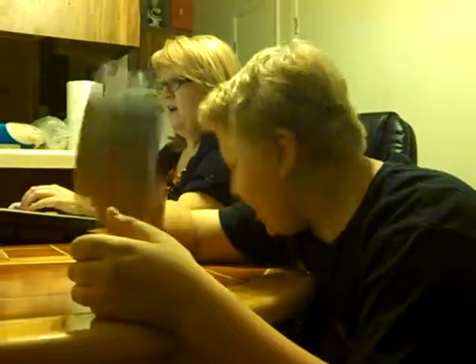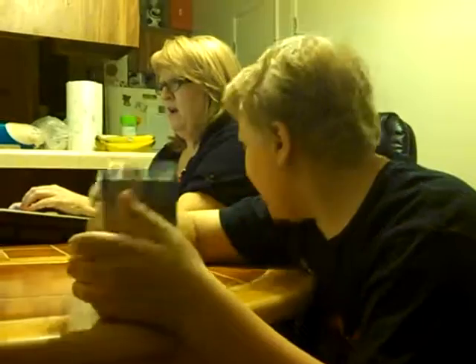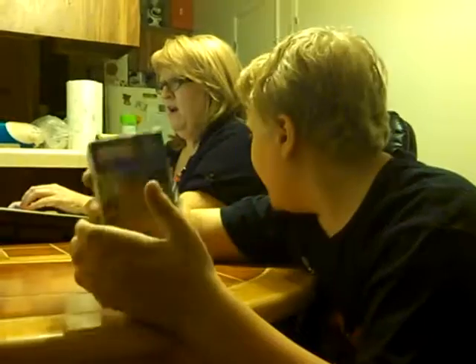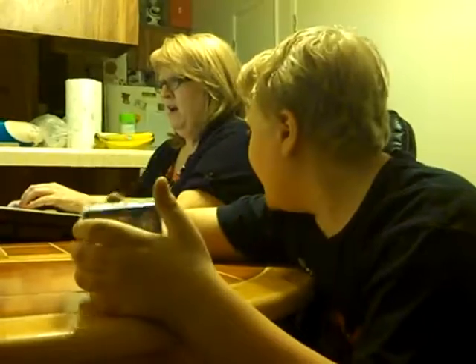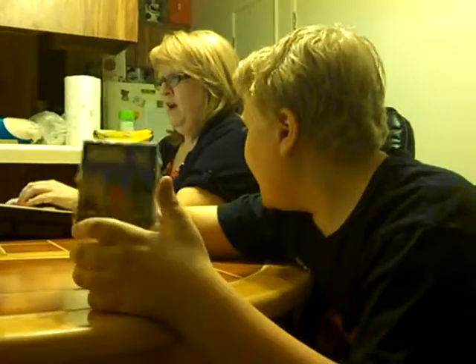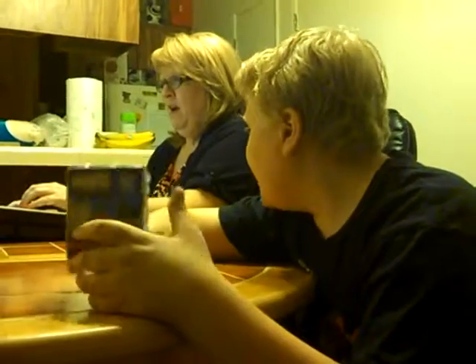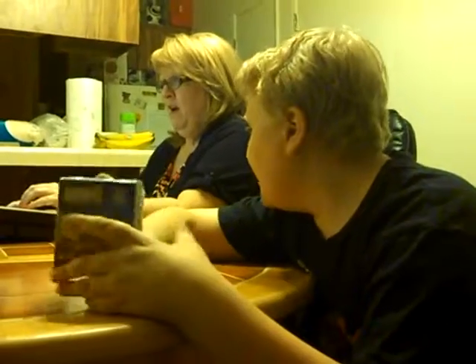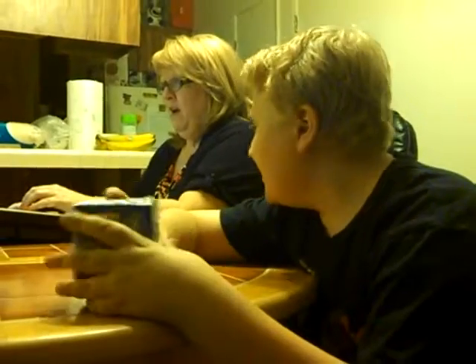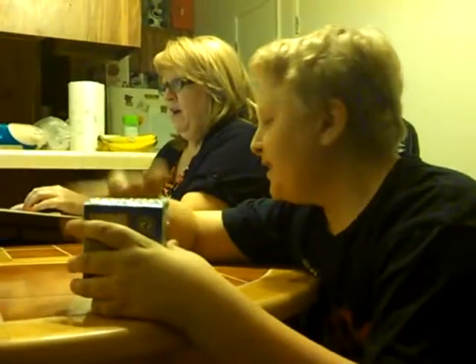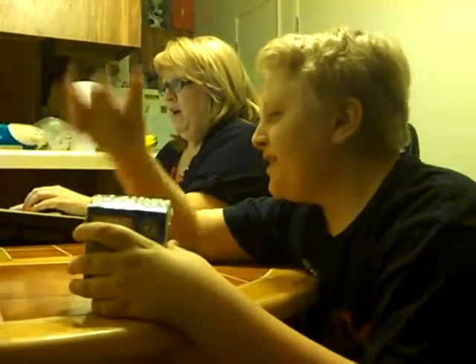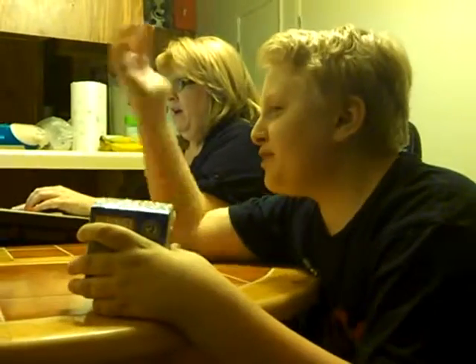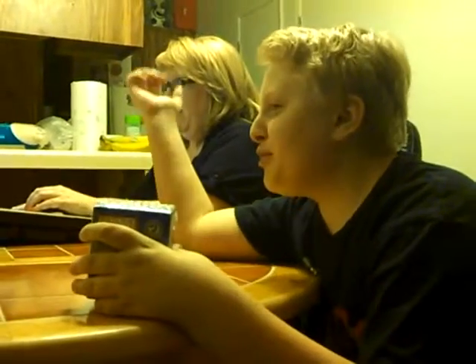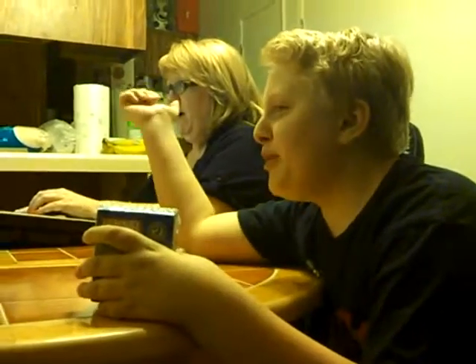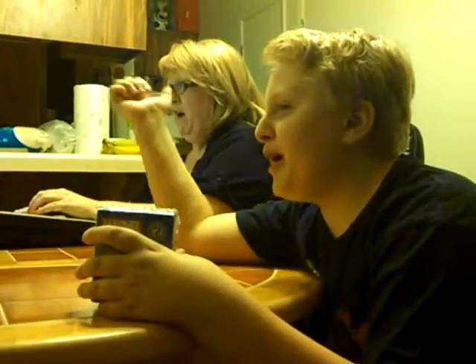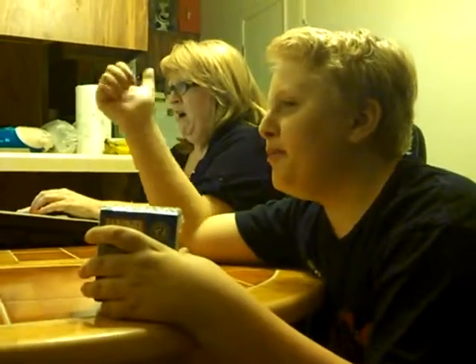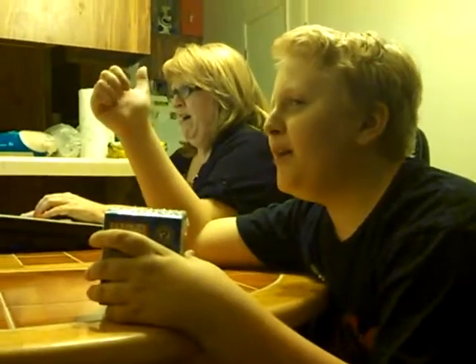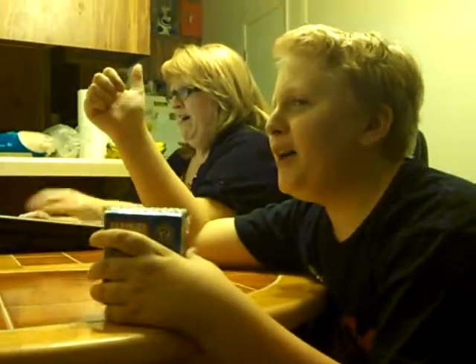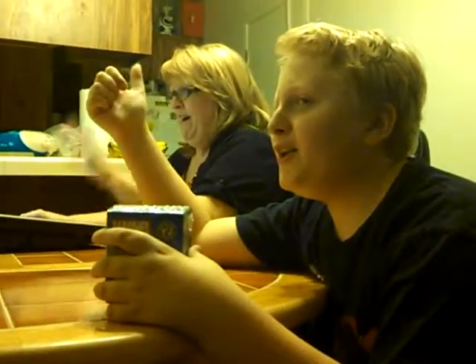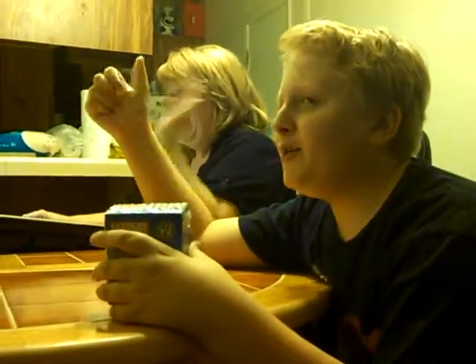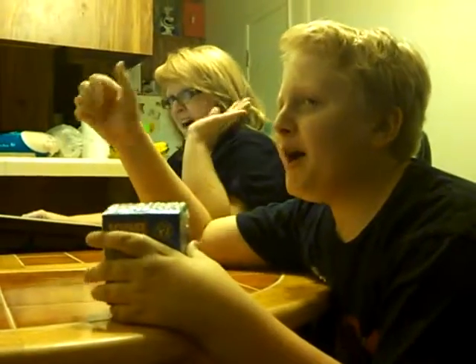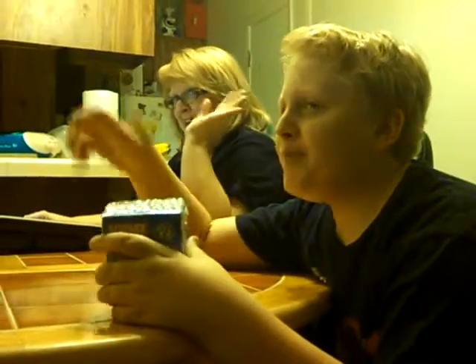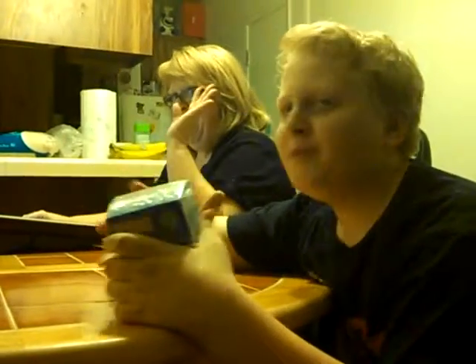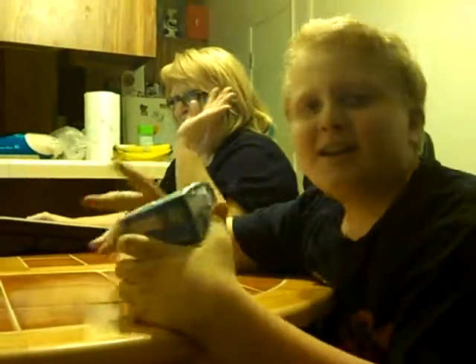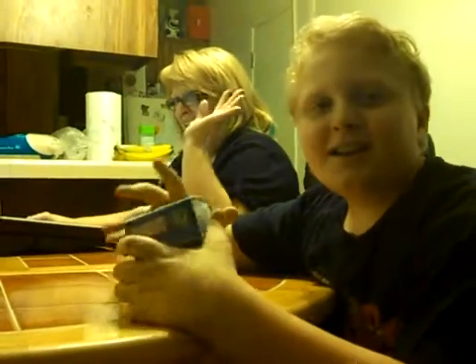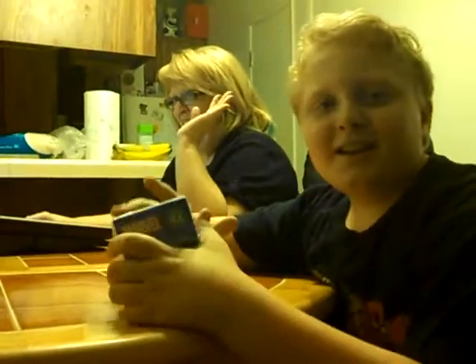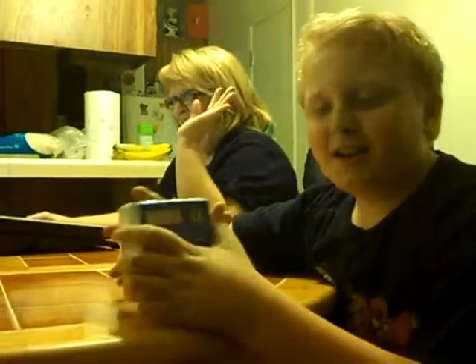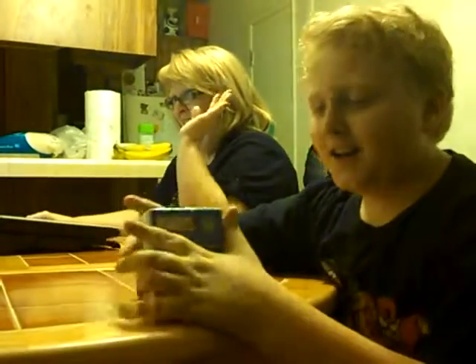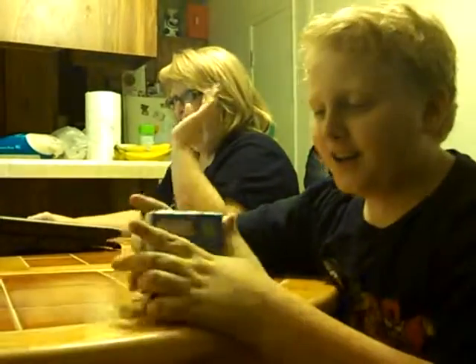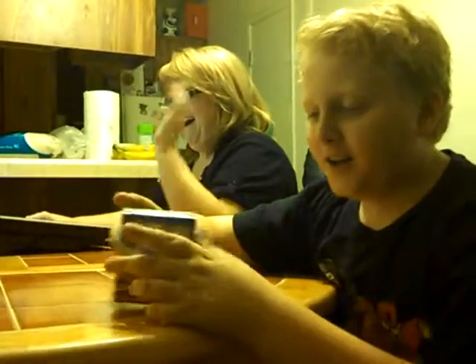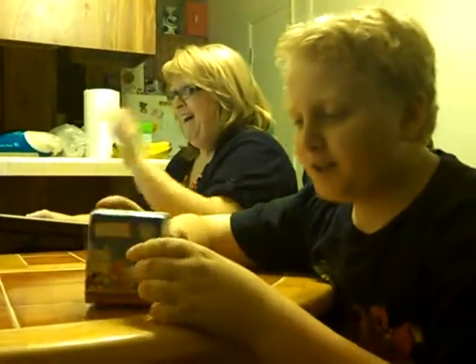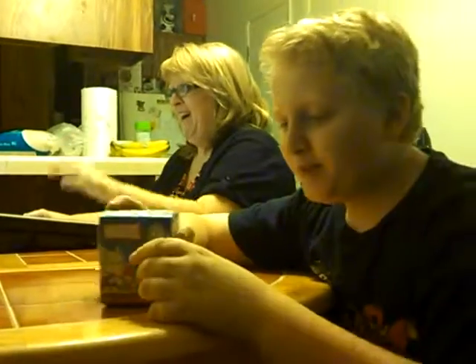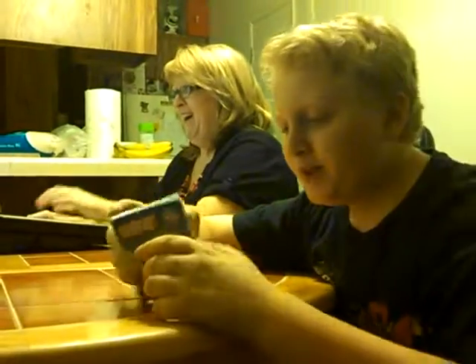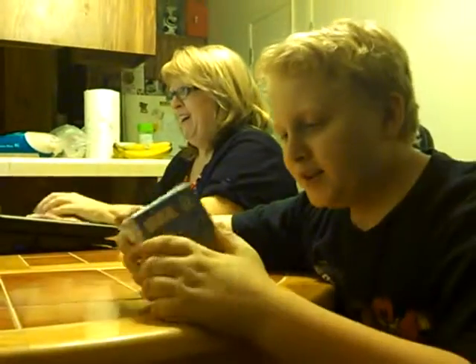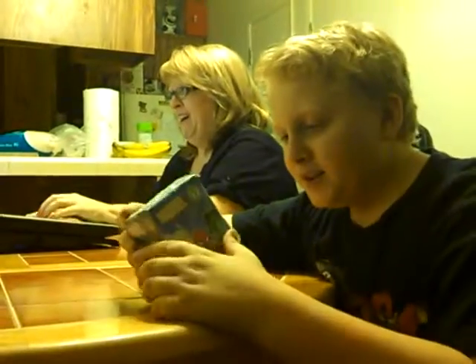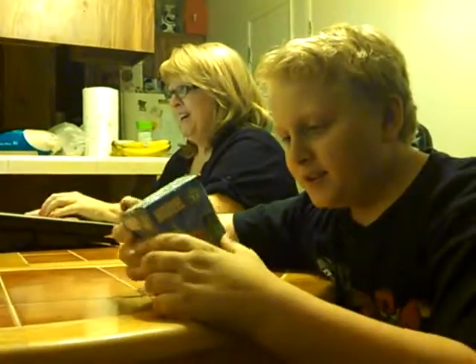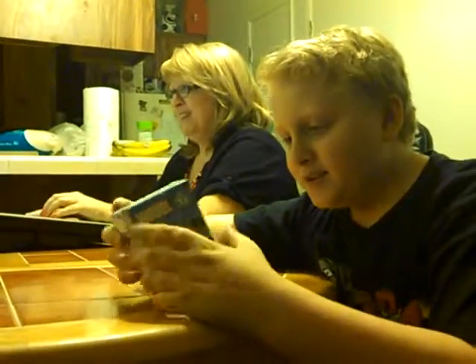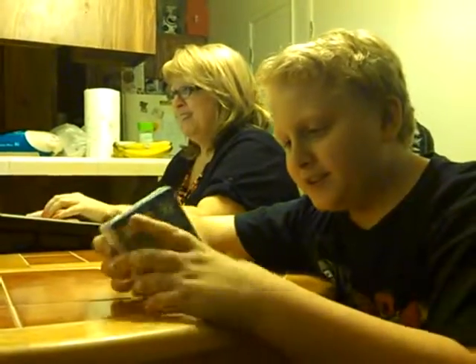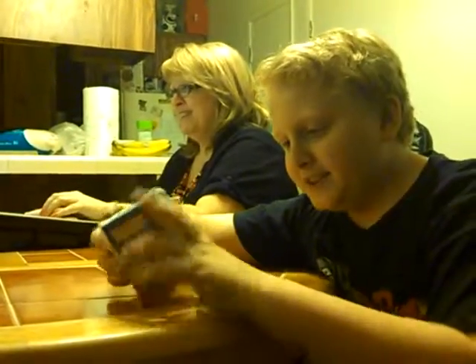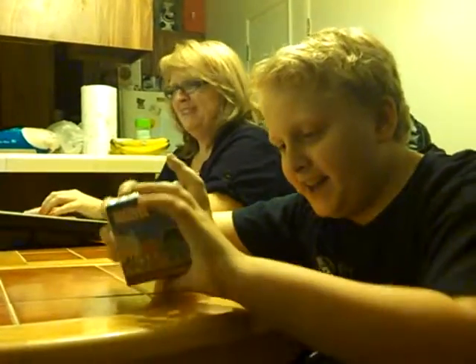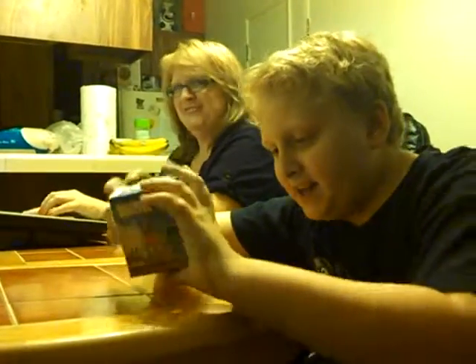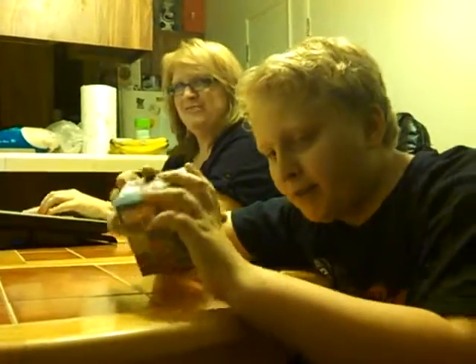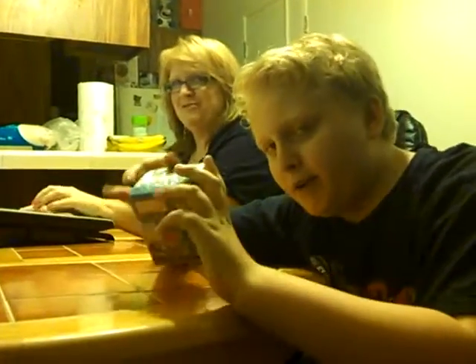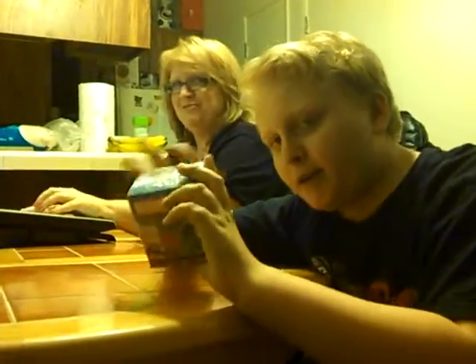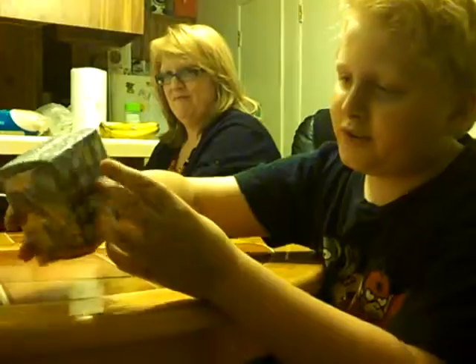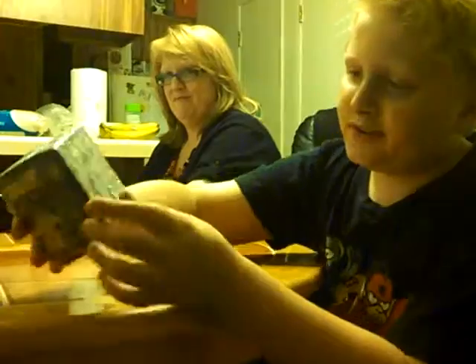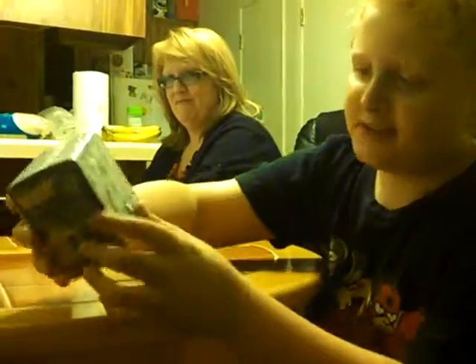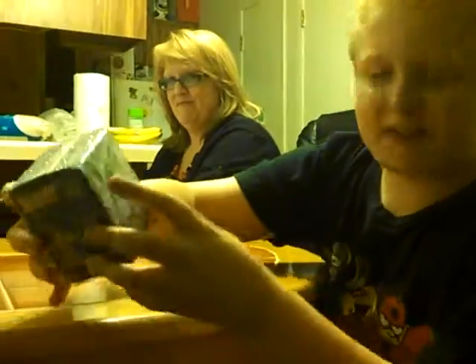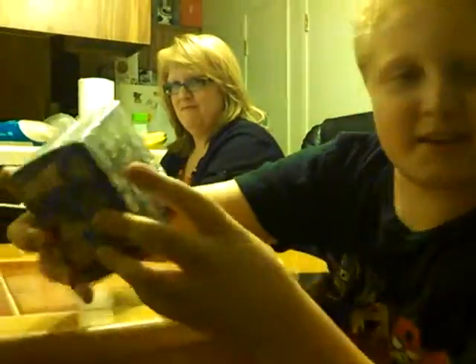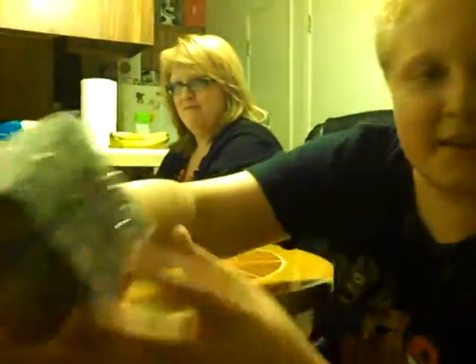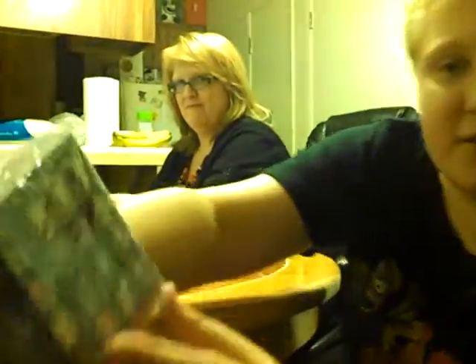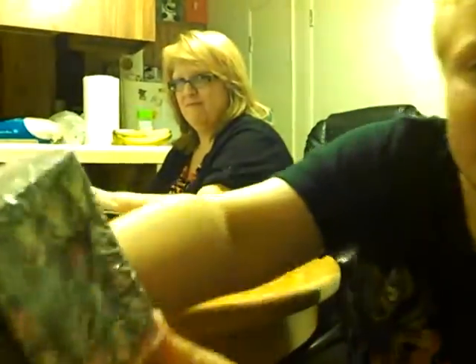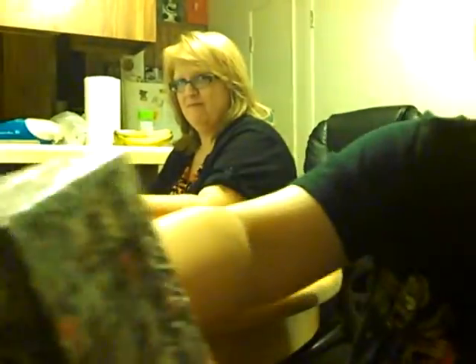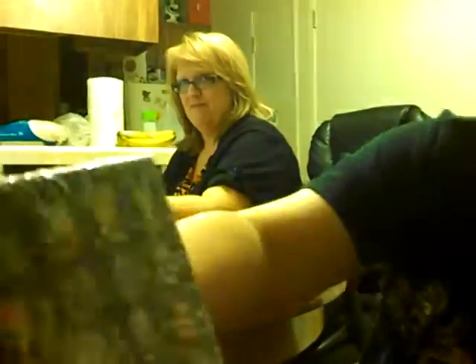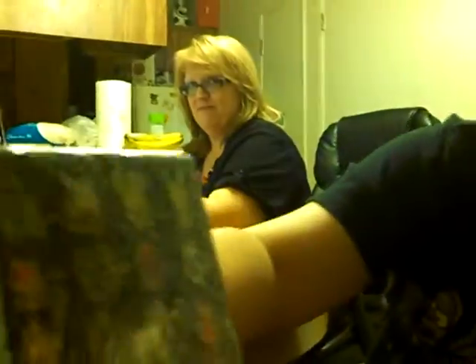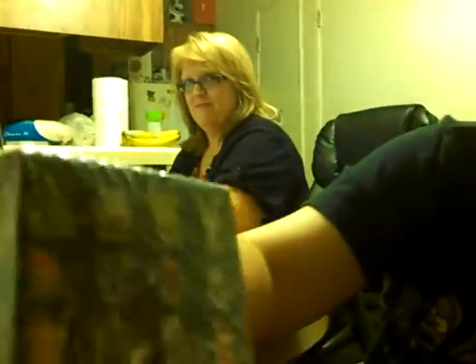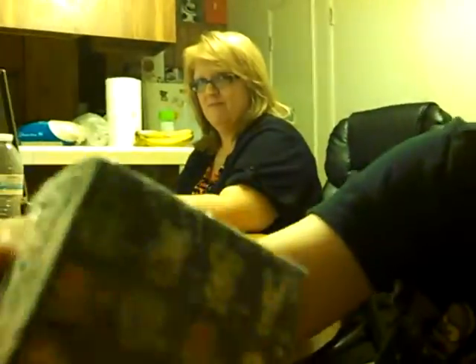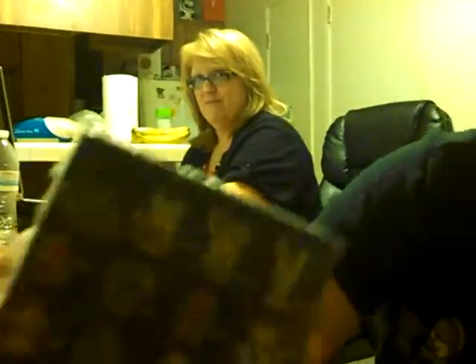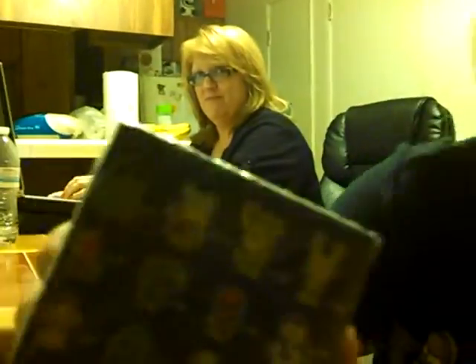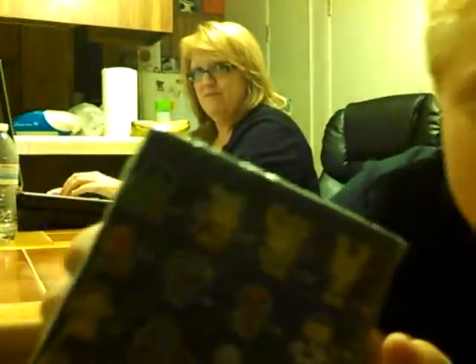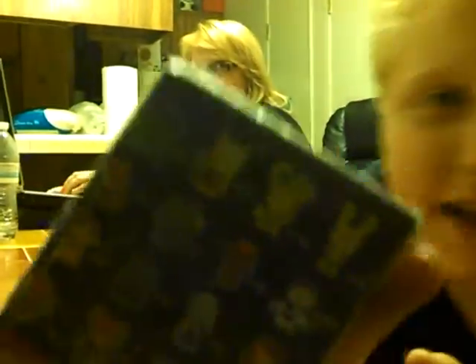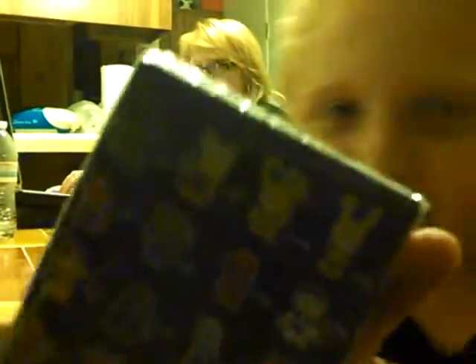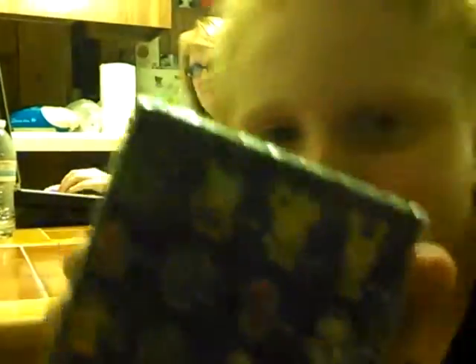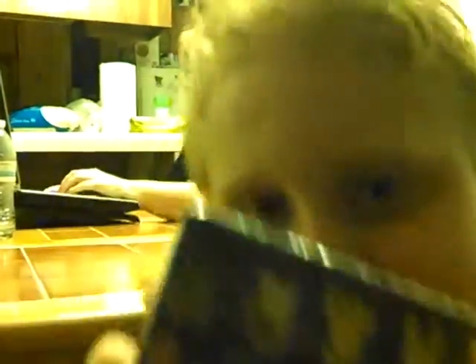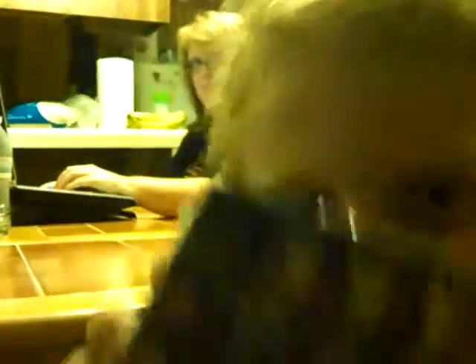Hello, this is Christian, and welcome to another episode. Here's my mom. Hello, mom.